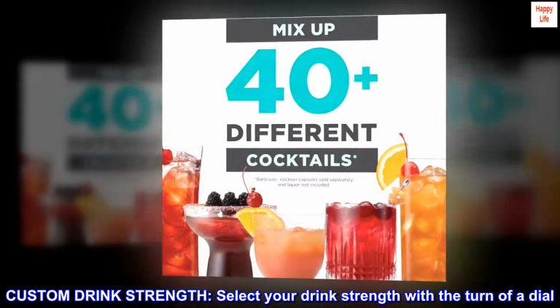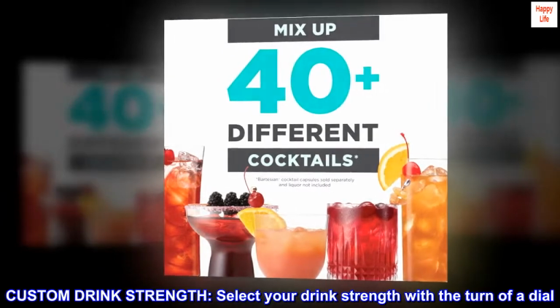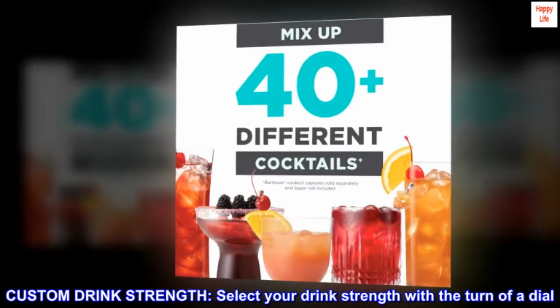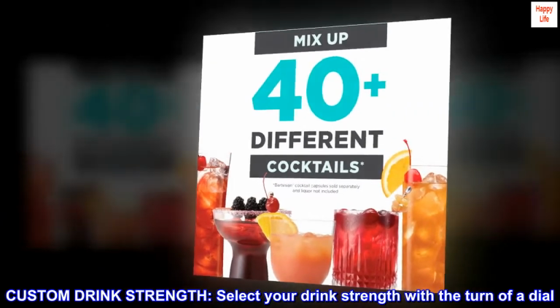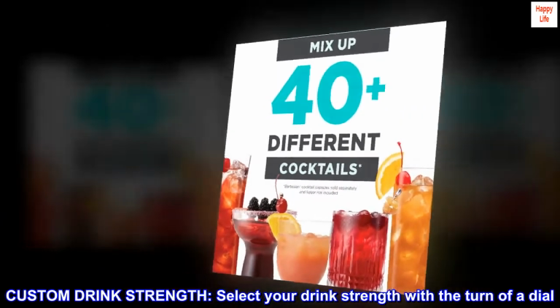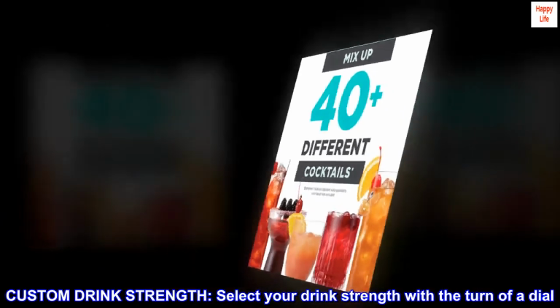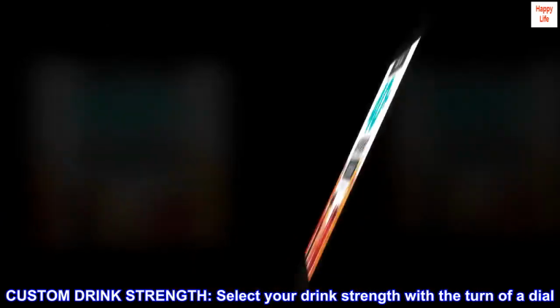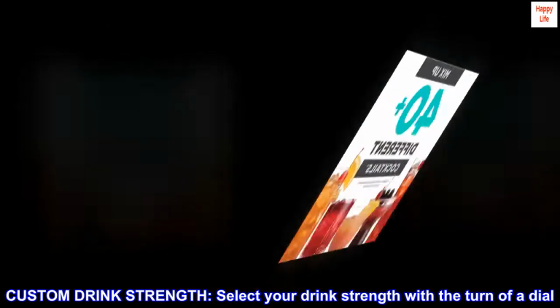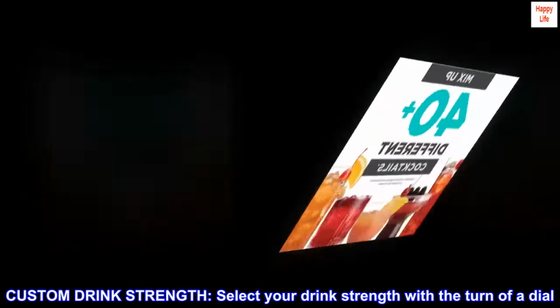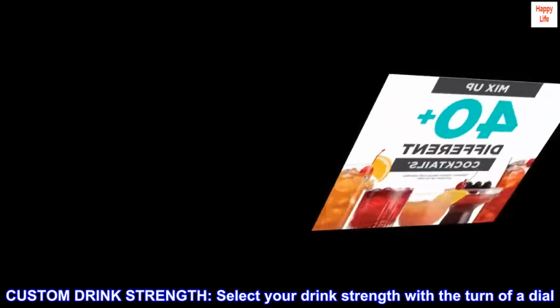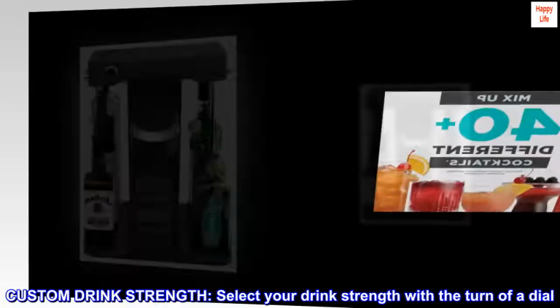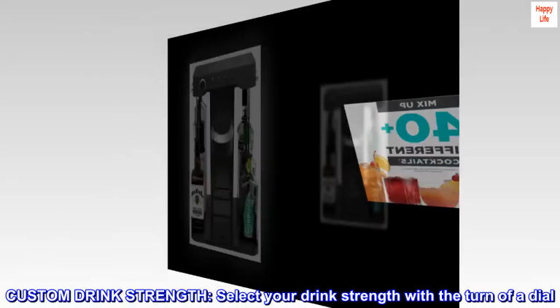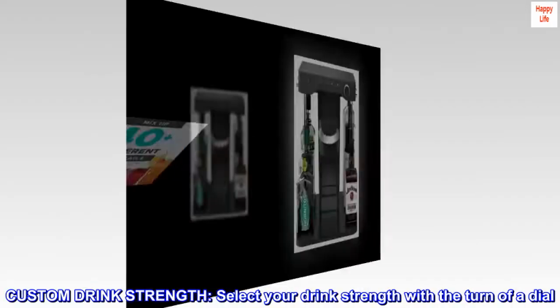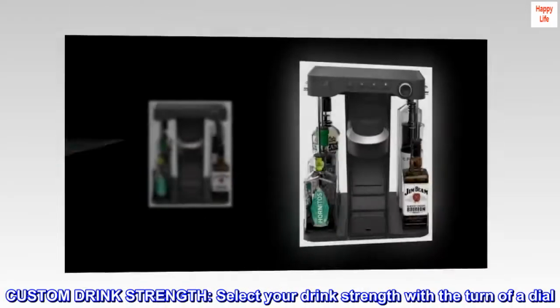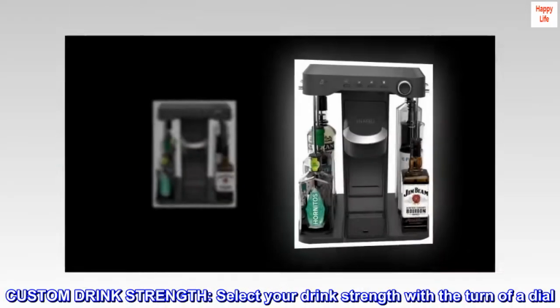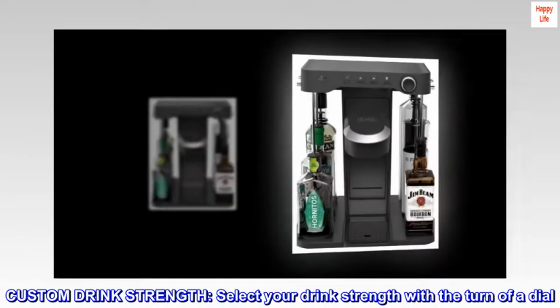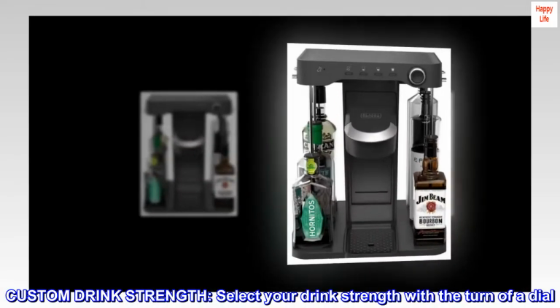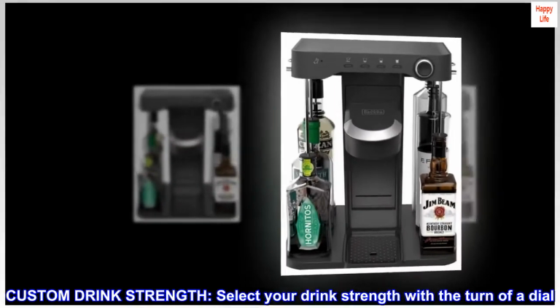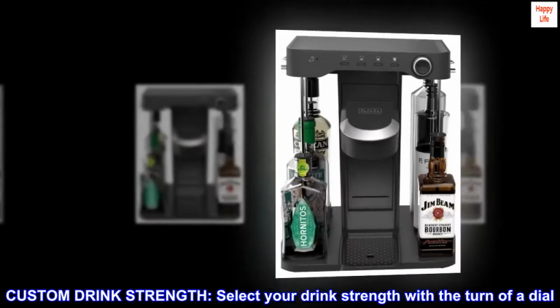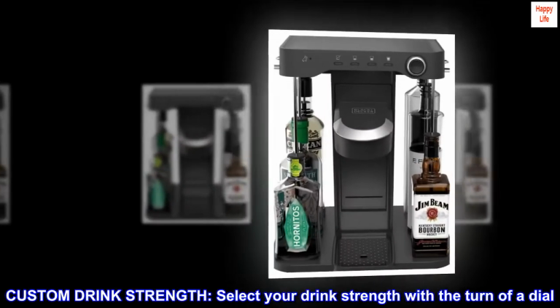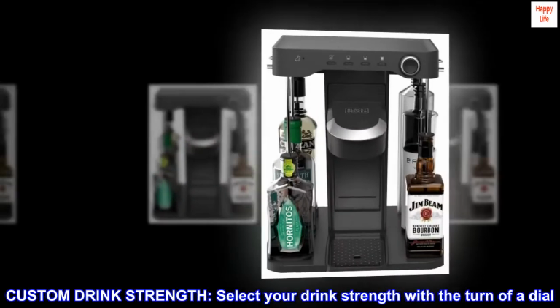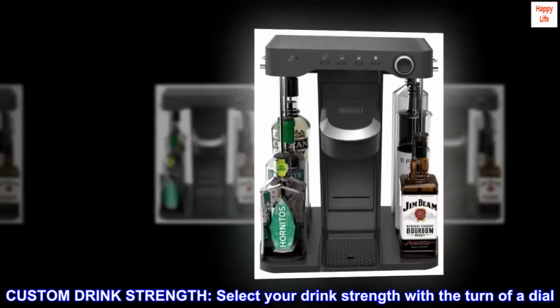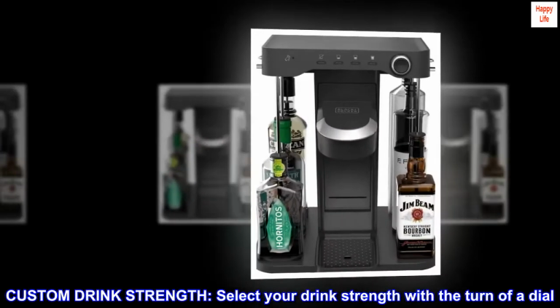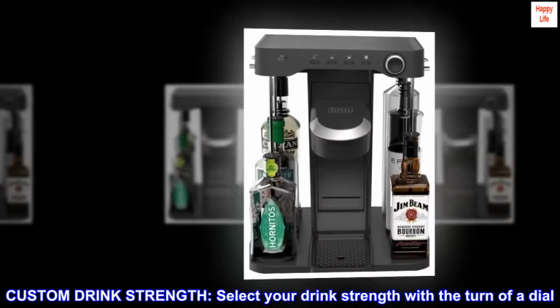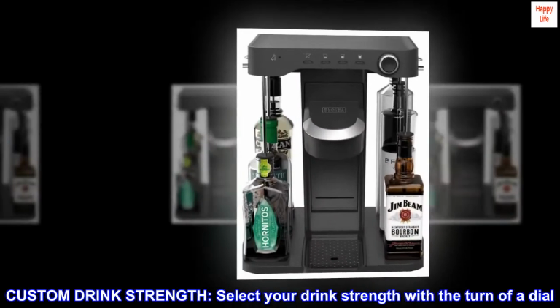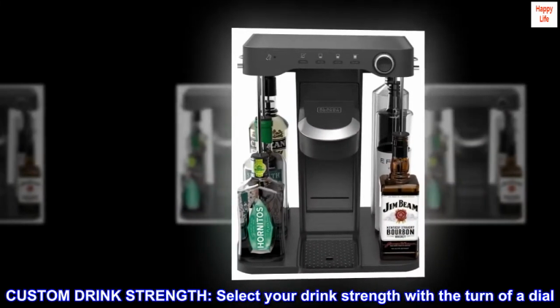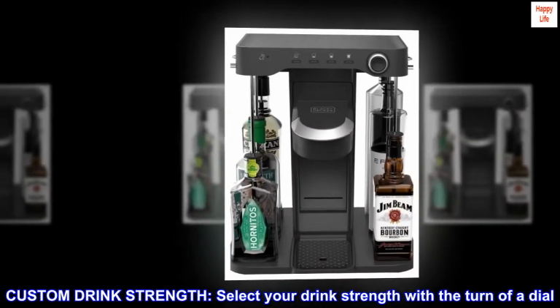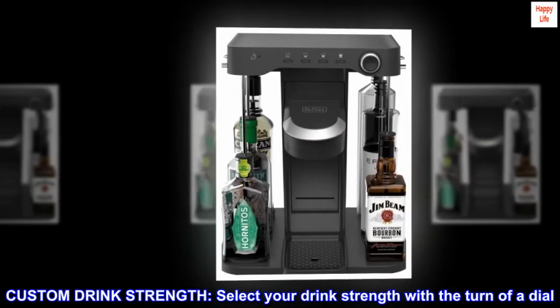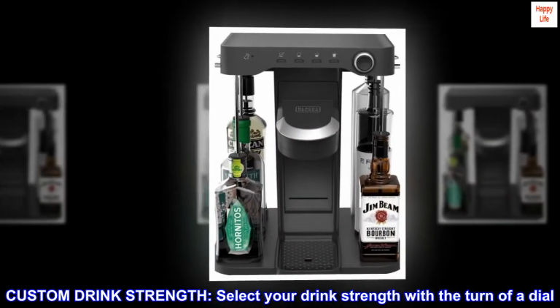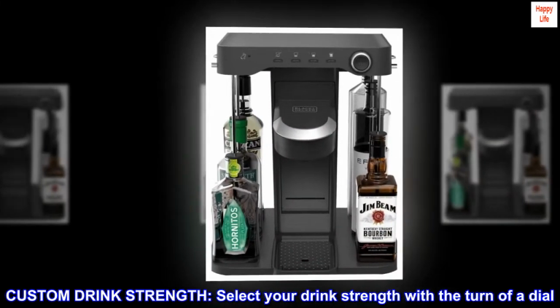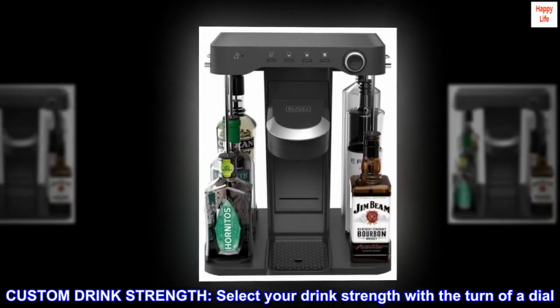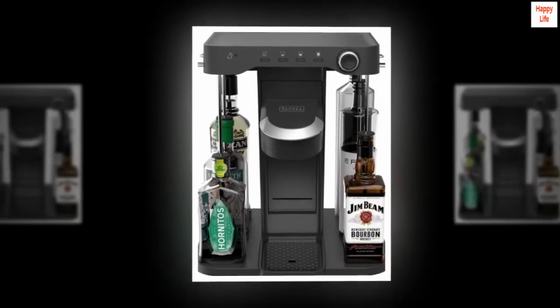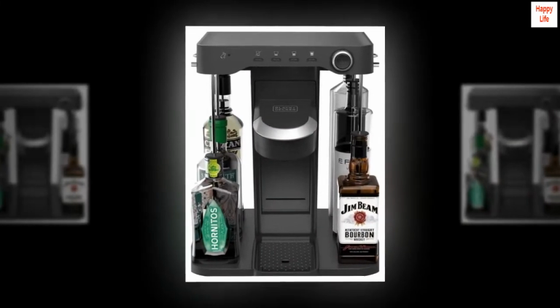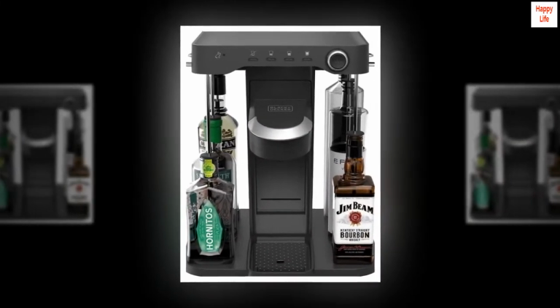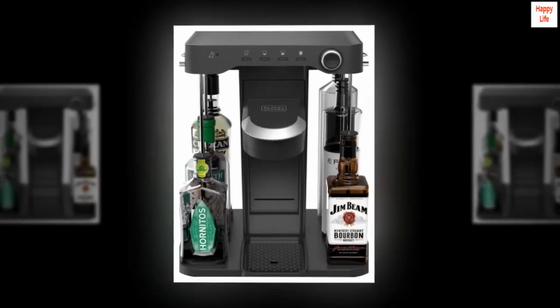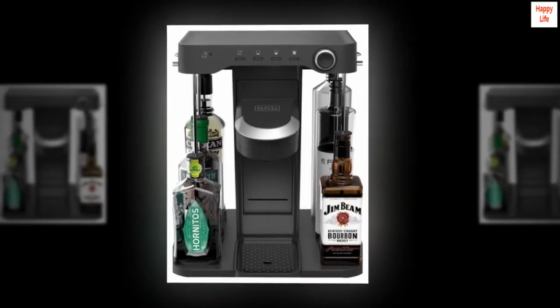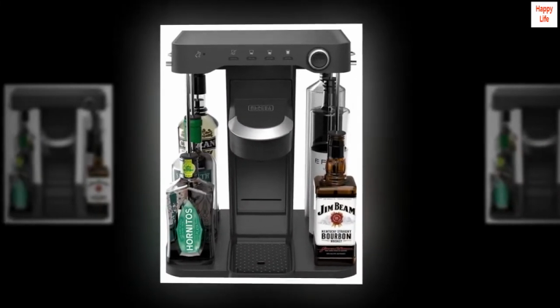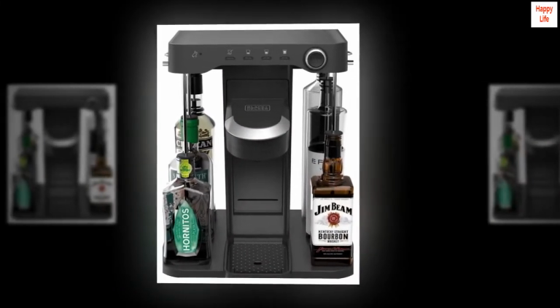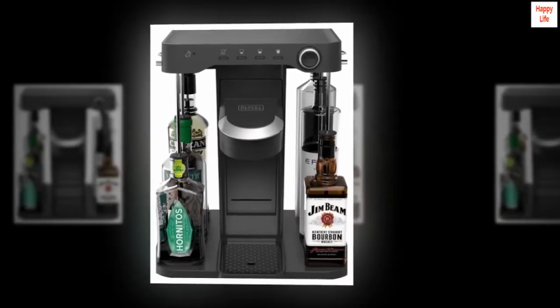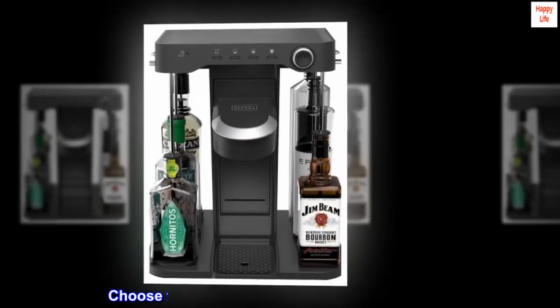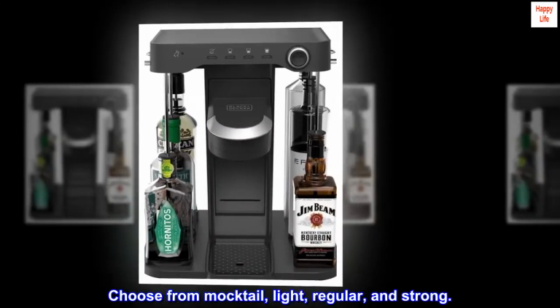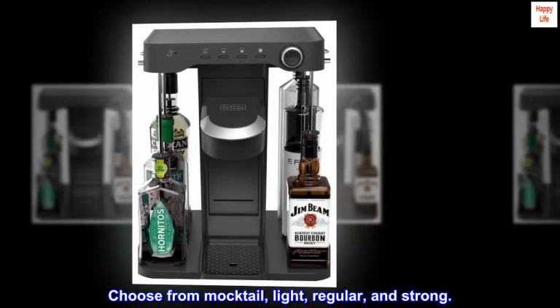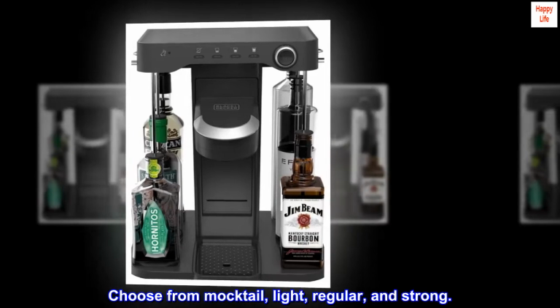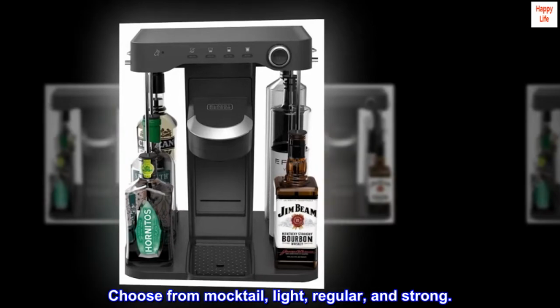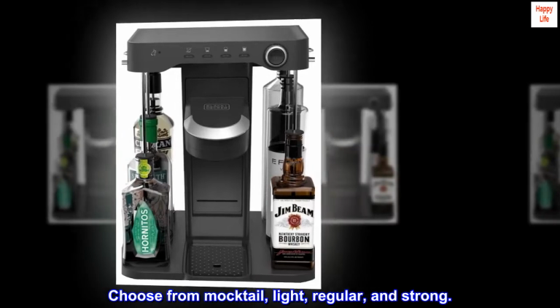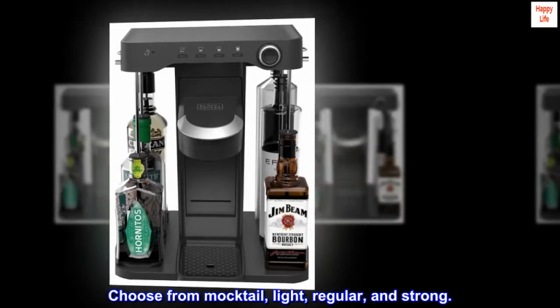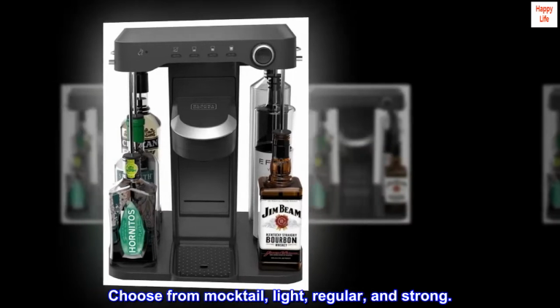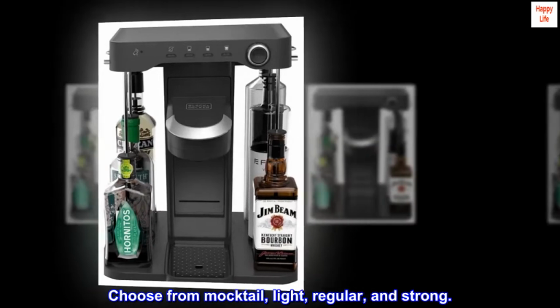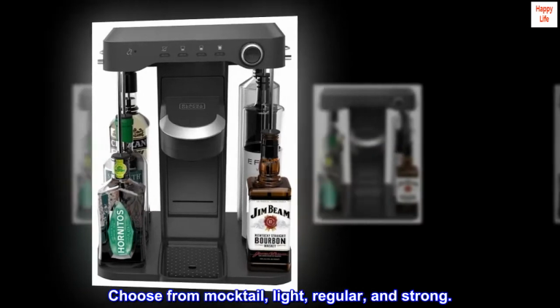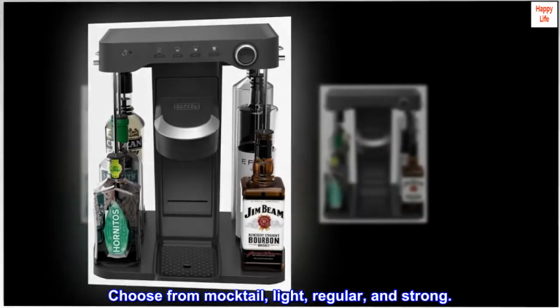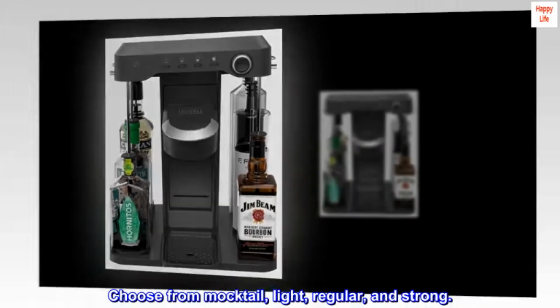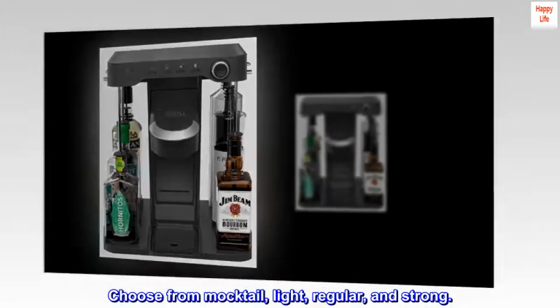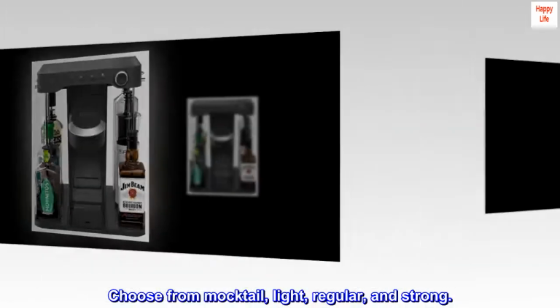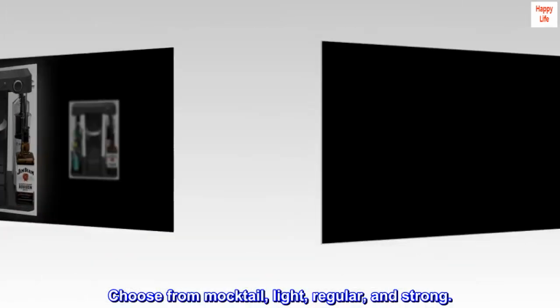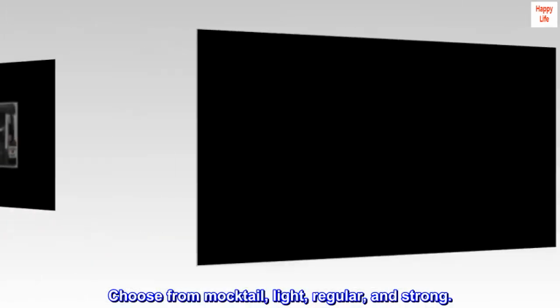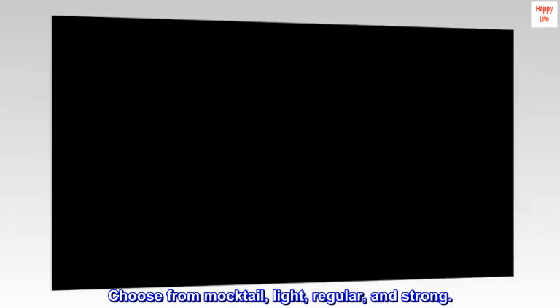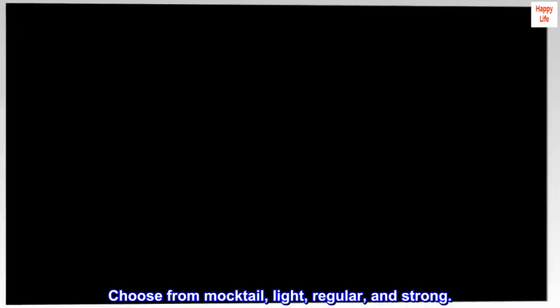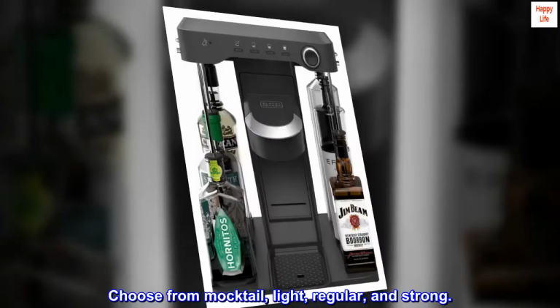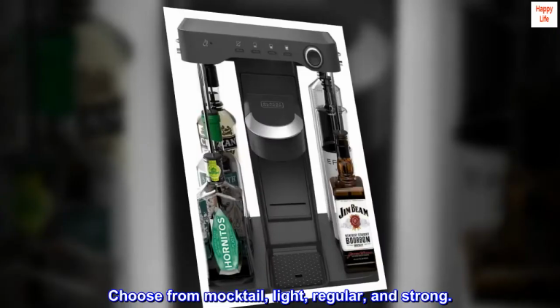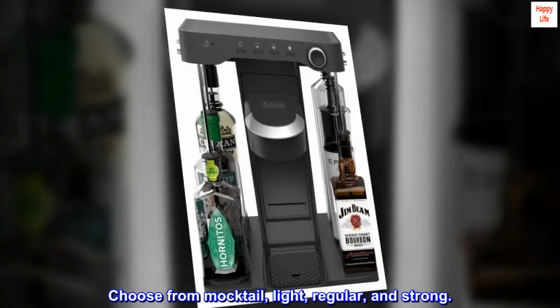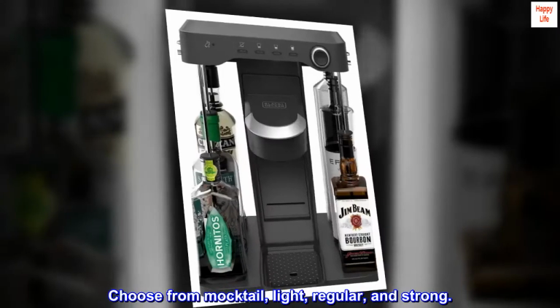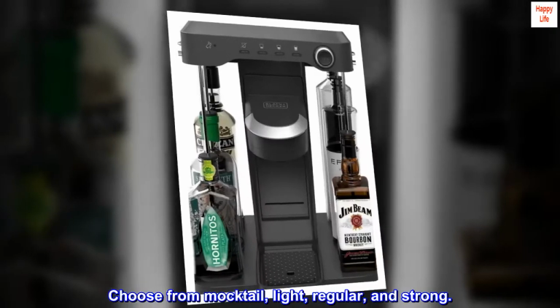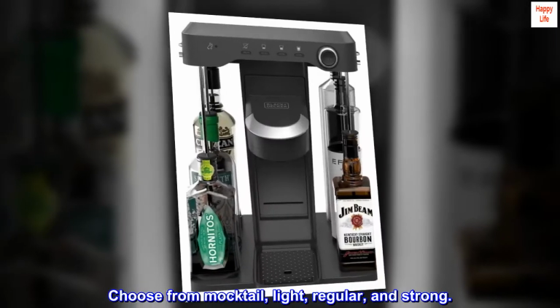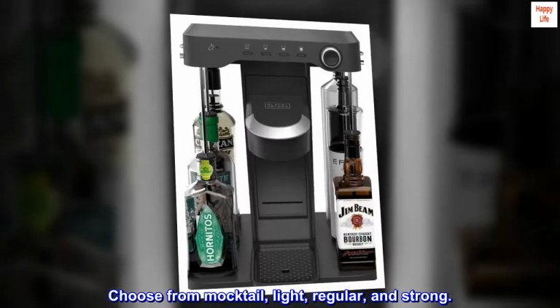Custom drink strength — select your drink strength with the turn of a dial. Choose from mocktail, light, regular, and strong.